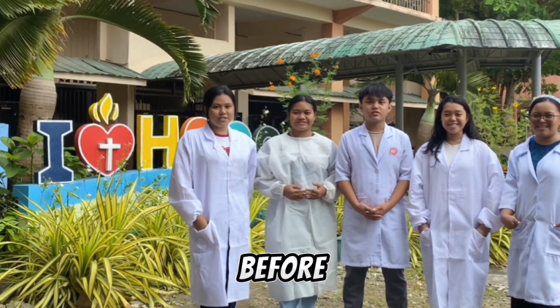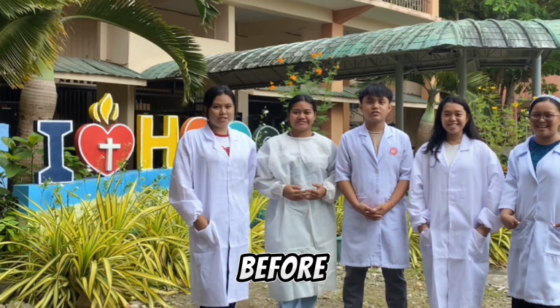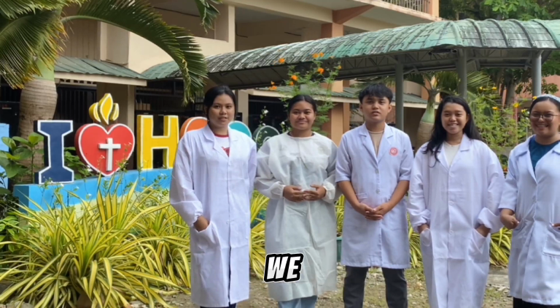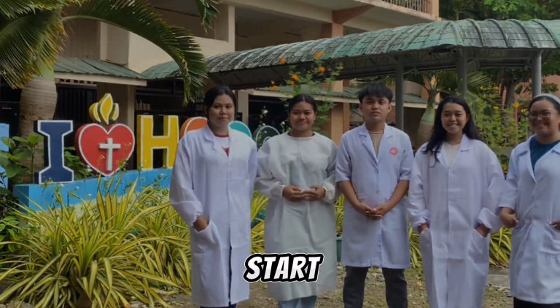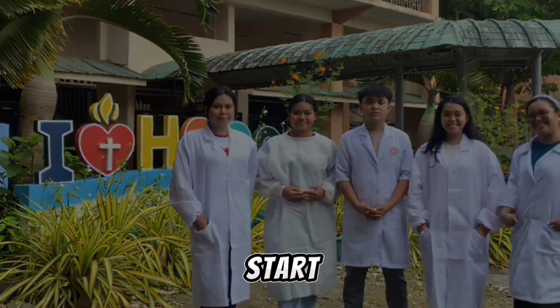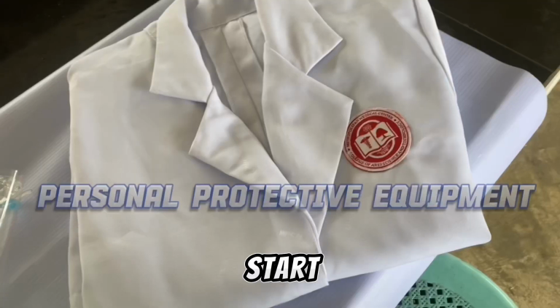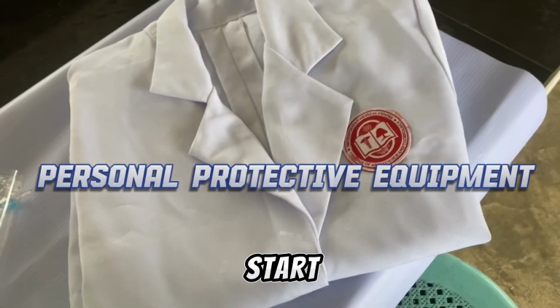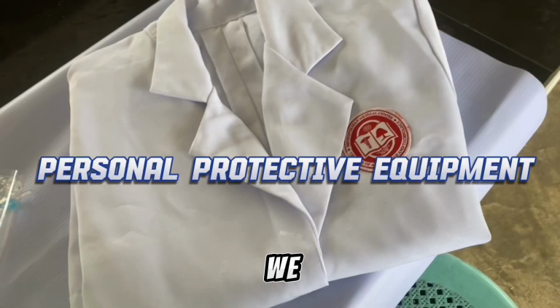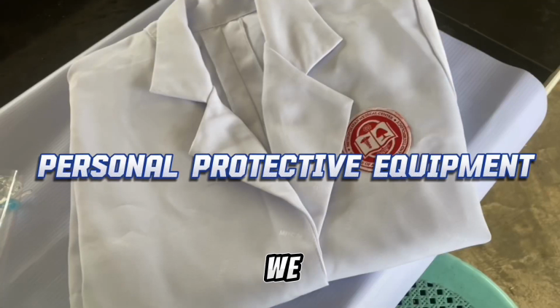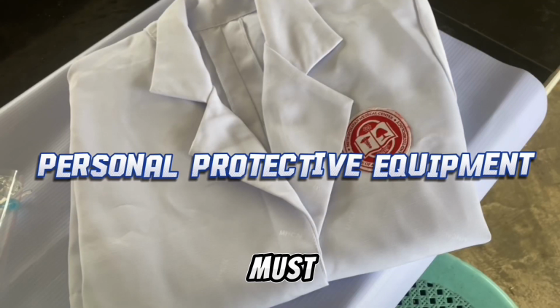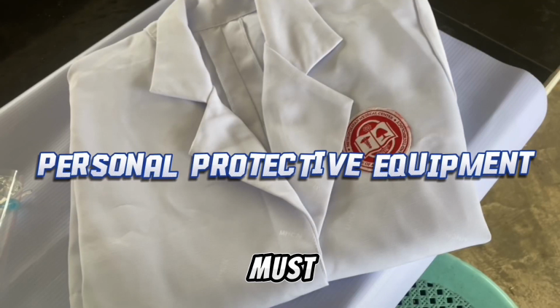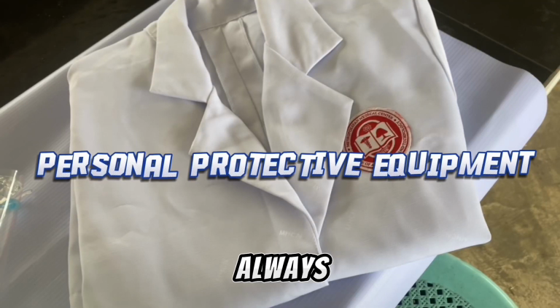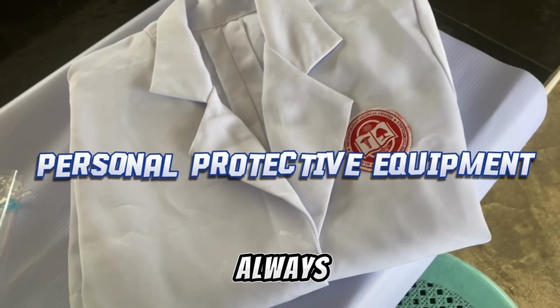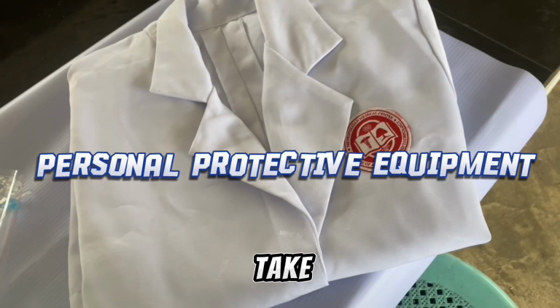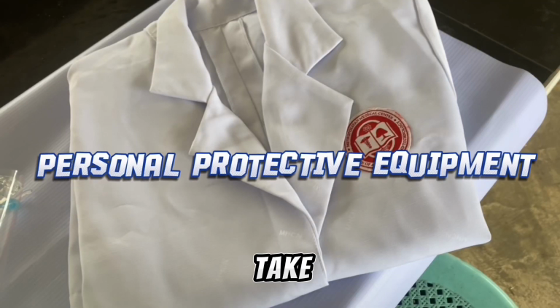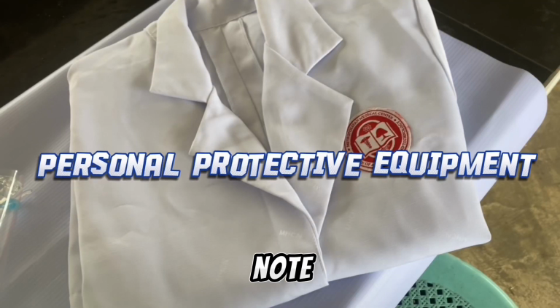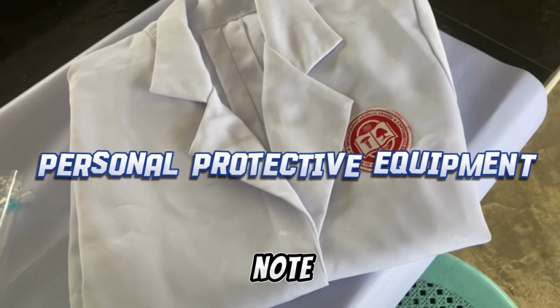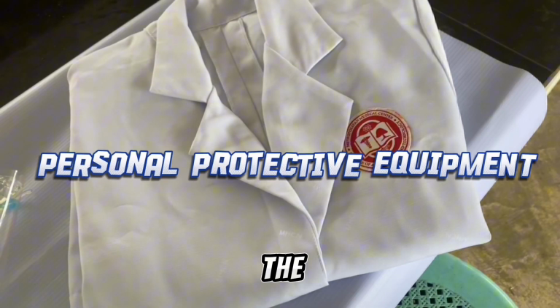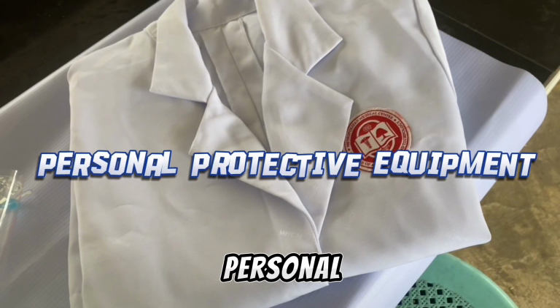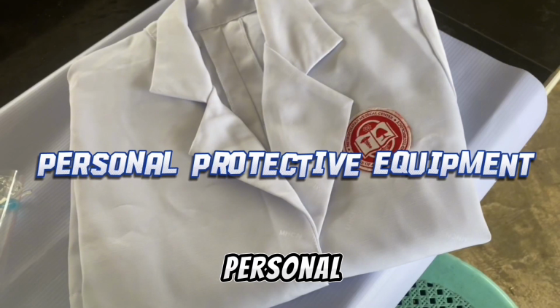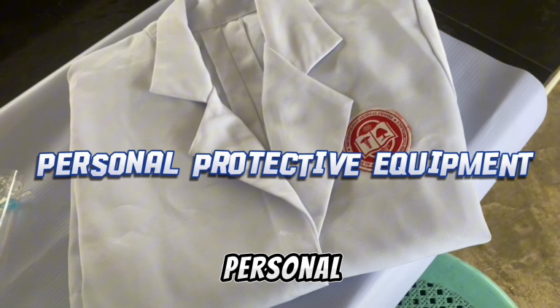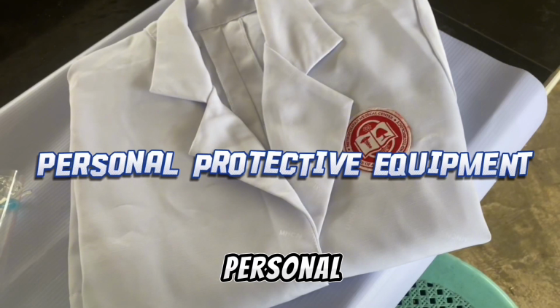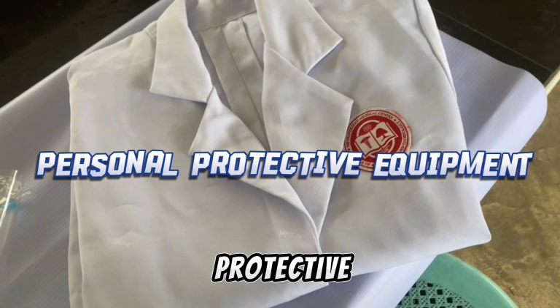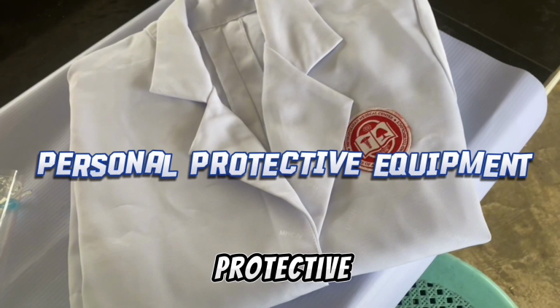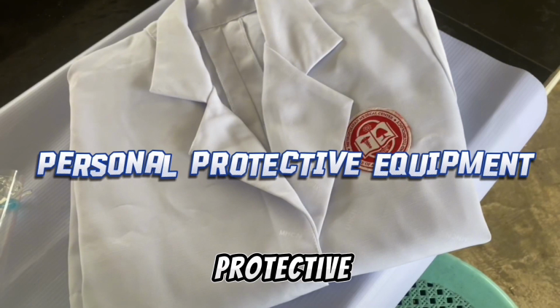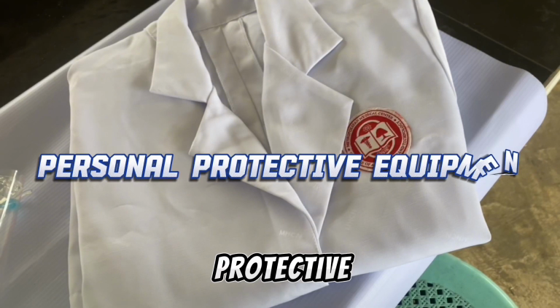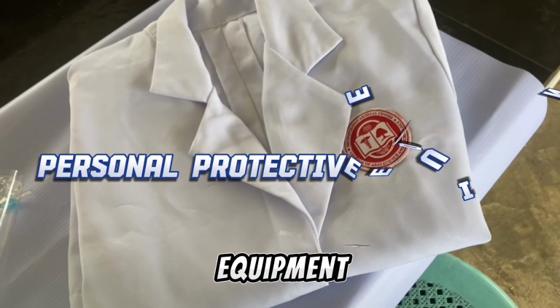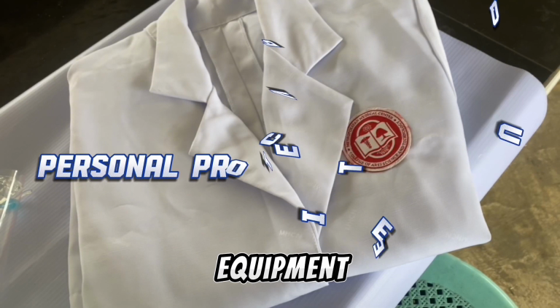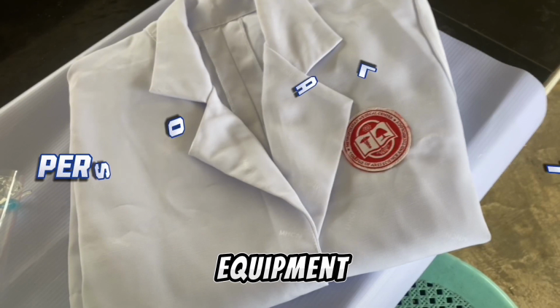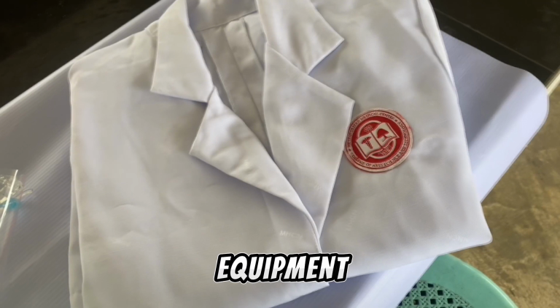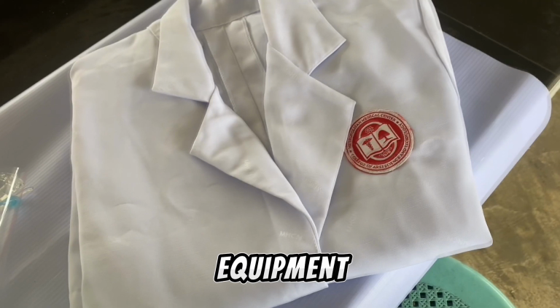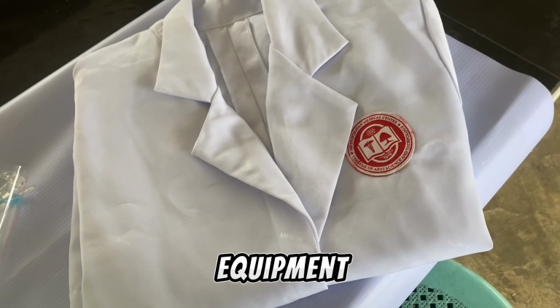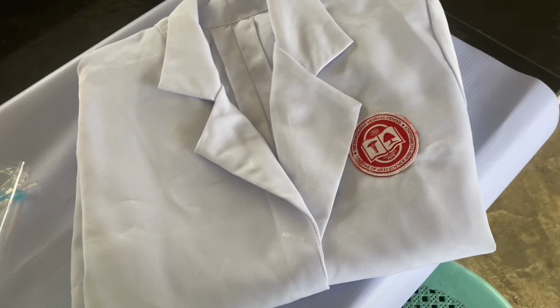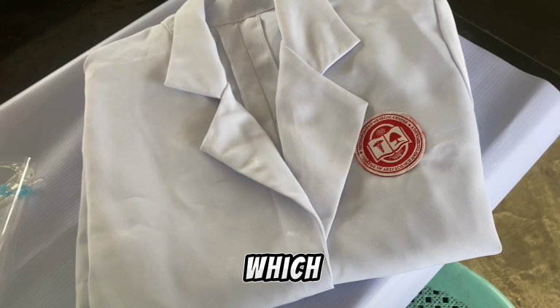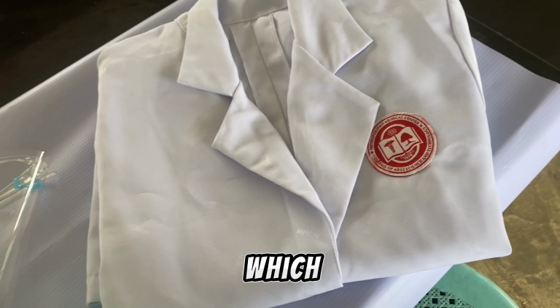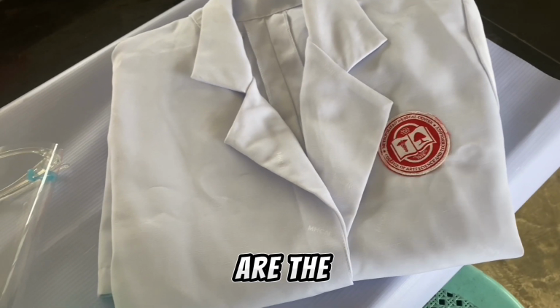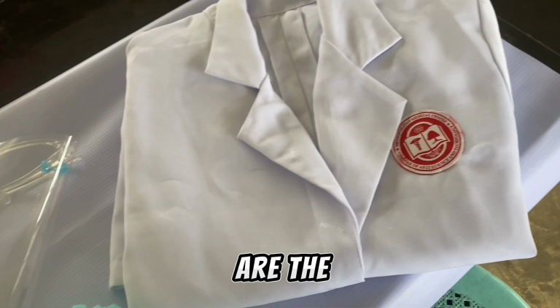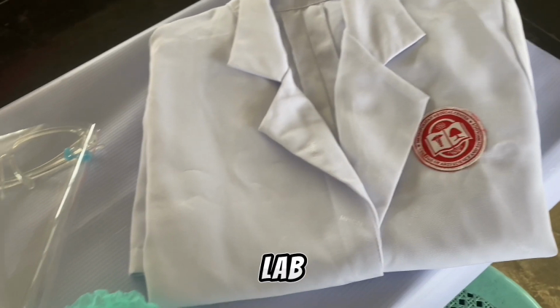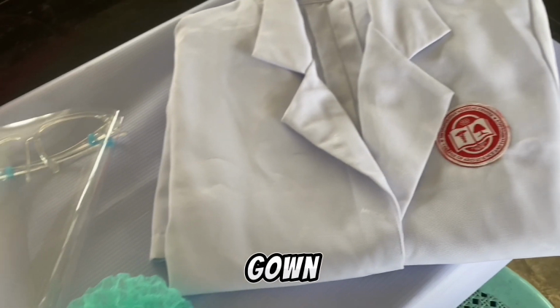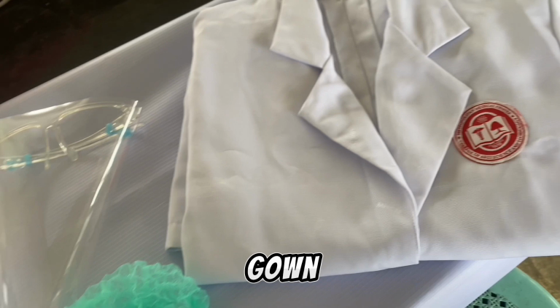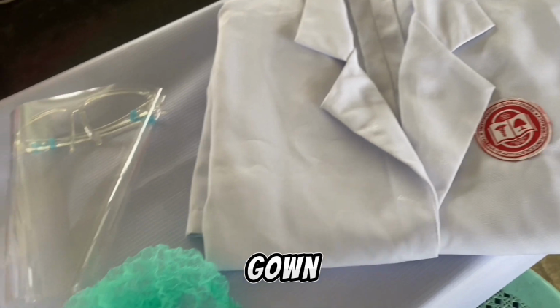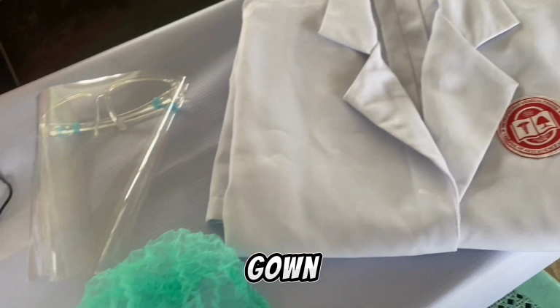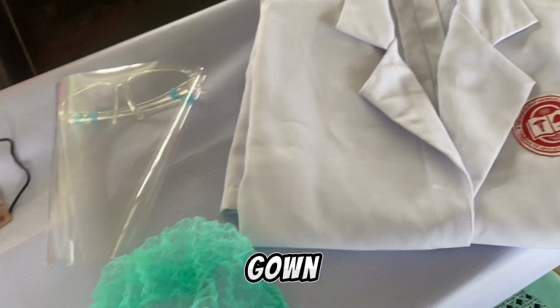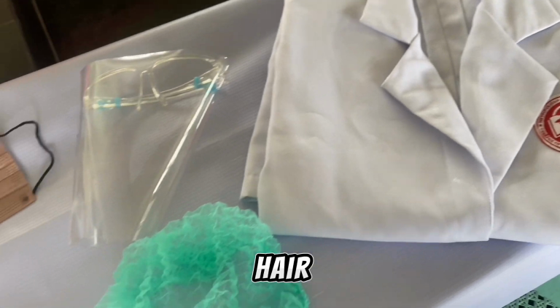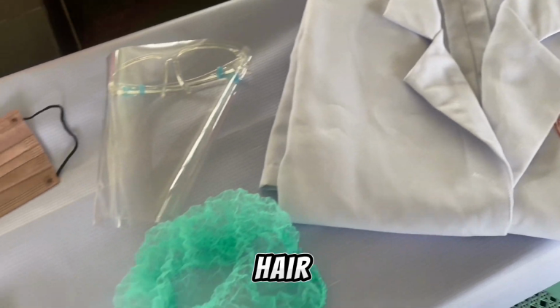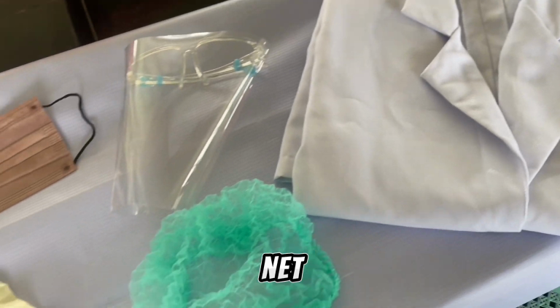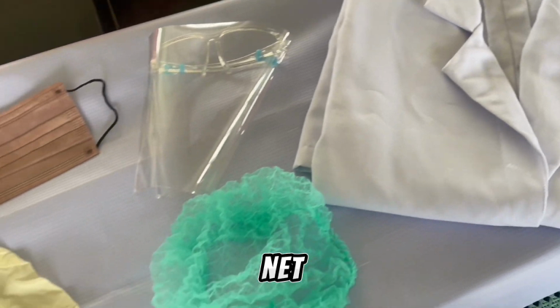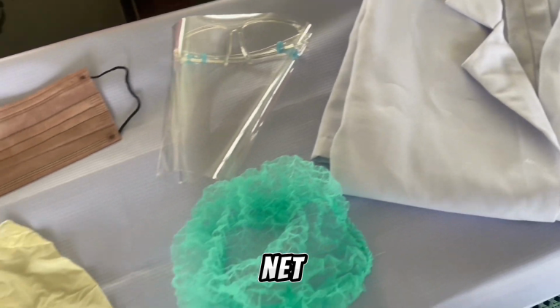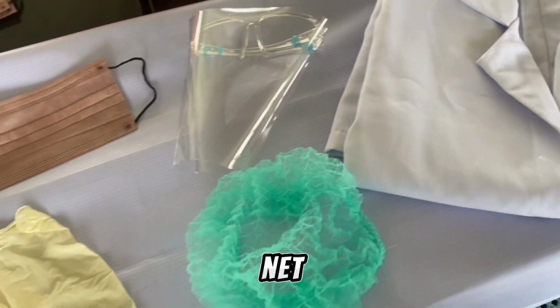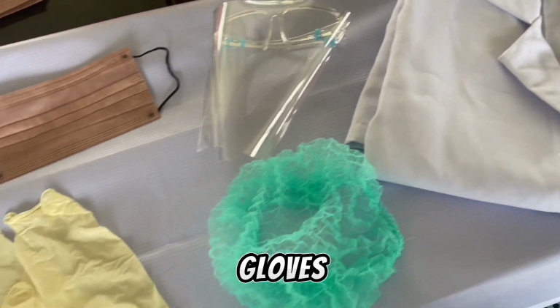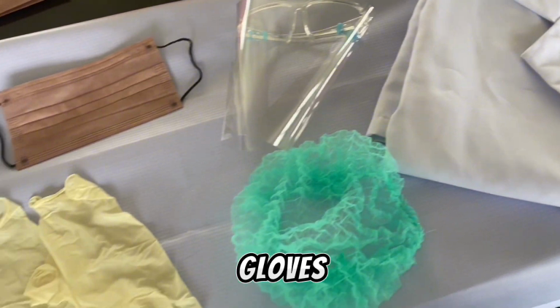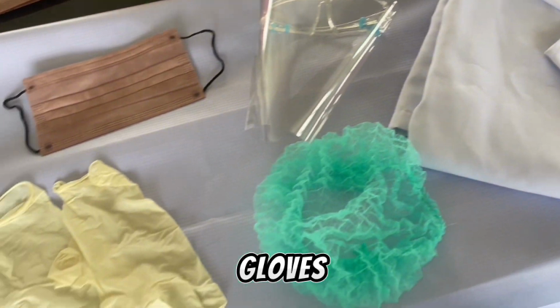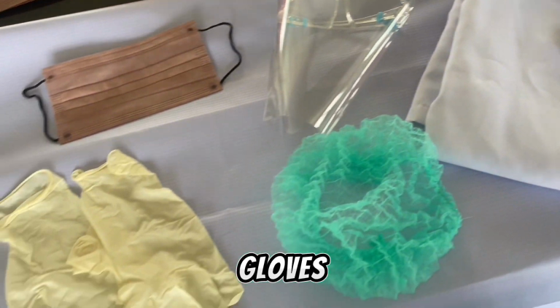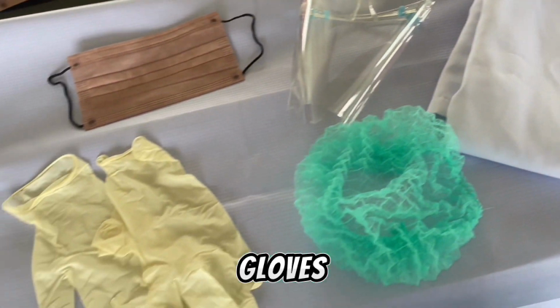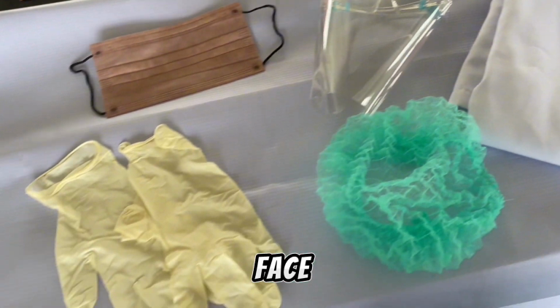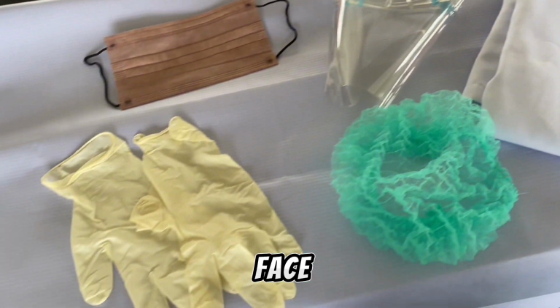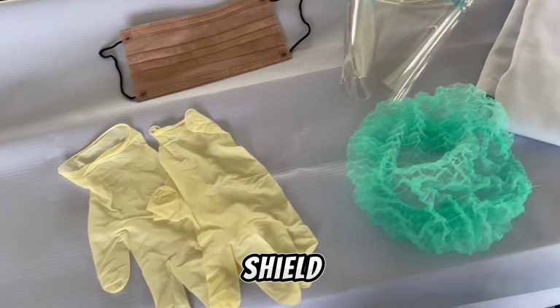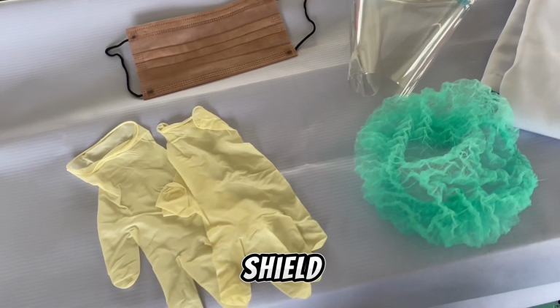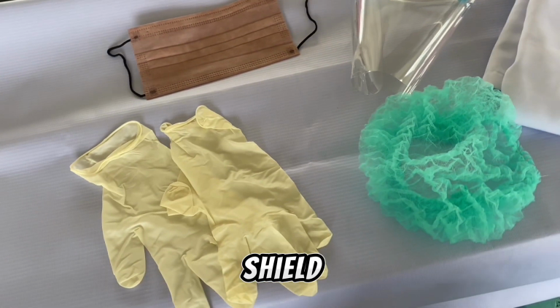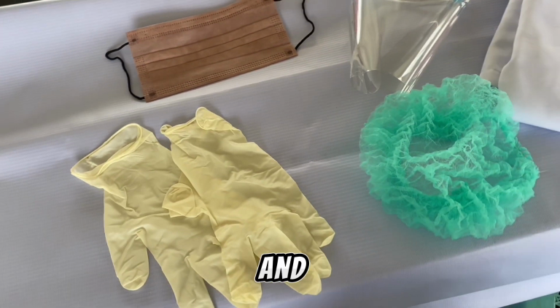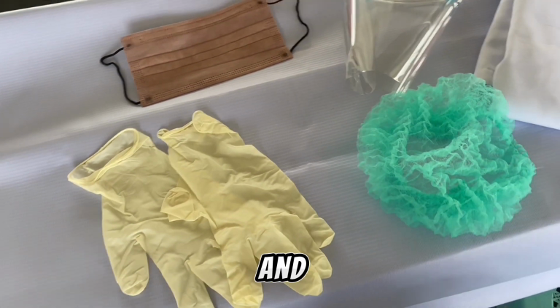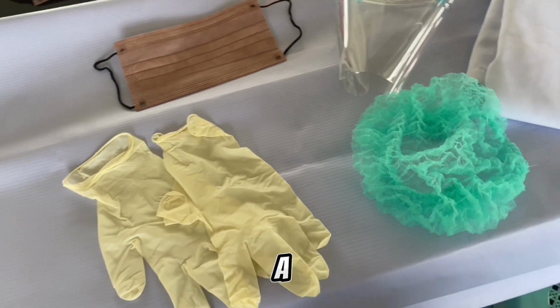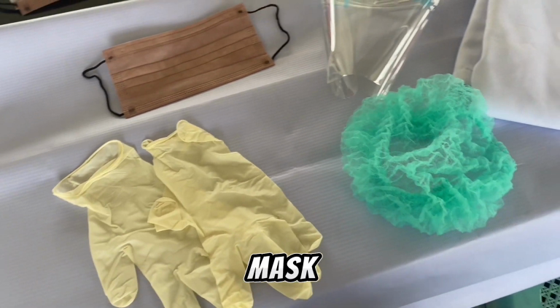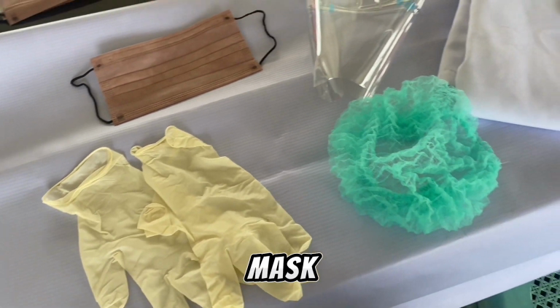Before we start, we must always take note of the personal protective equipment, which are the lab gown, hair net, gloves, face shield, and a mask.